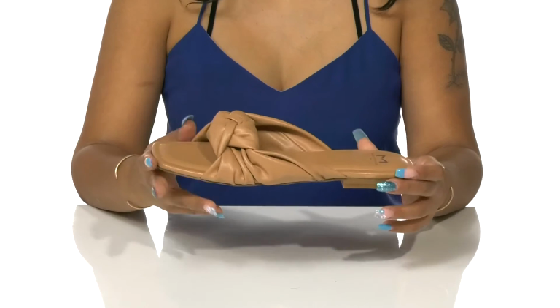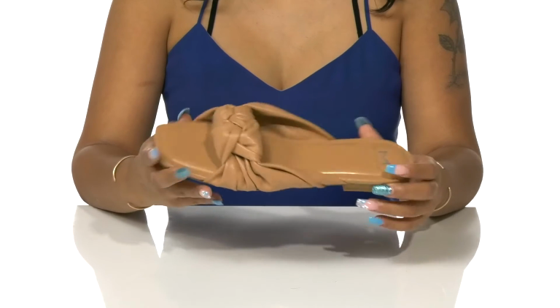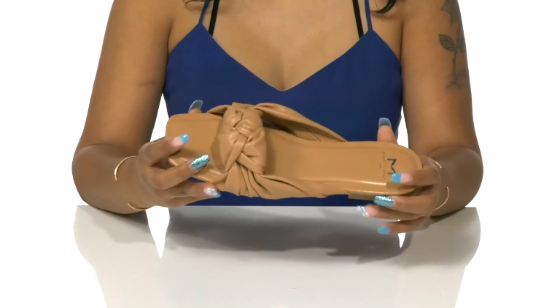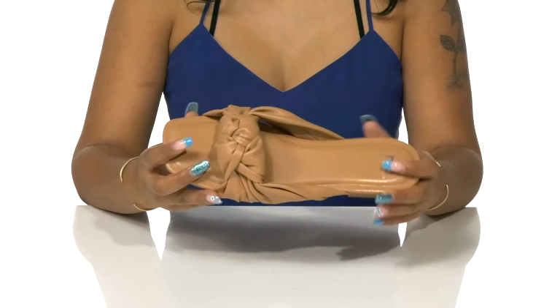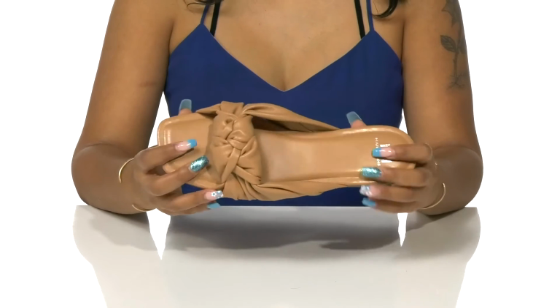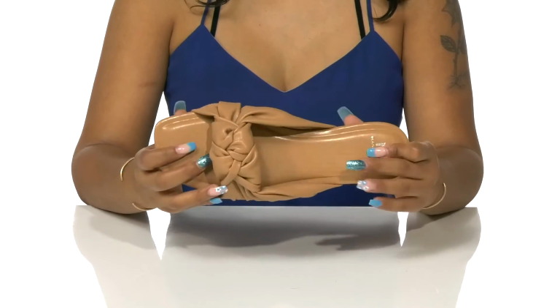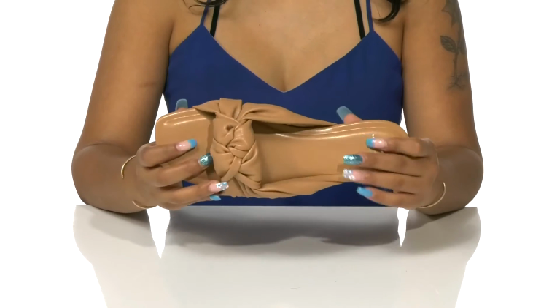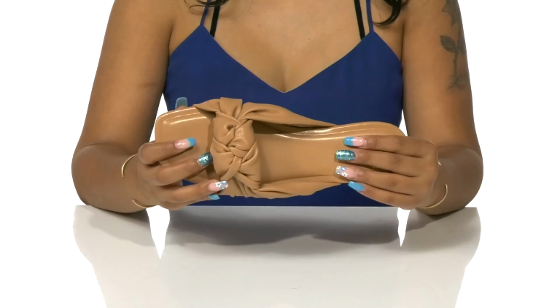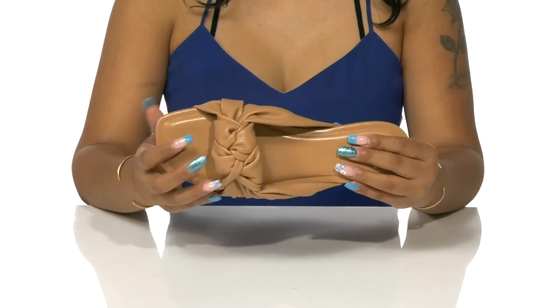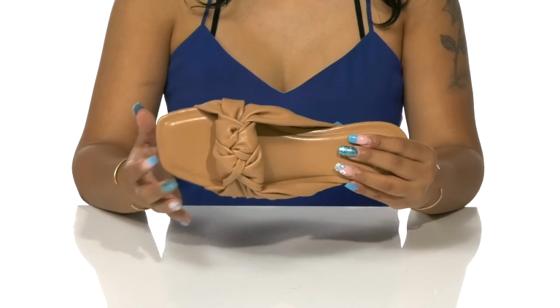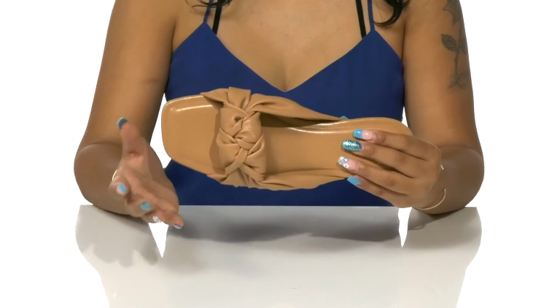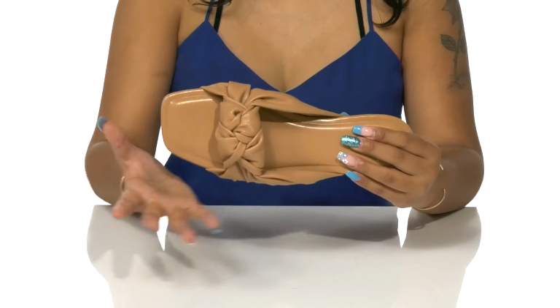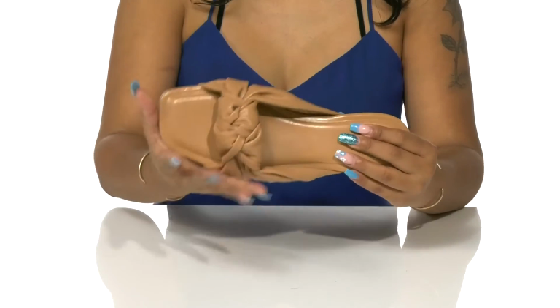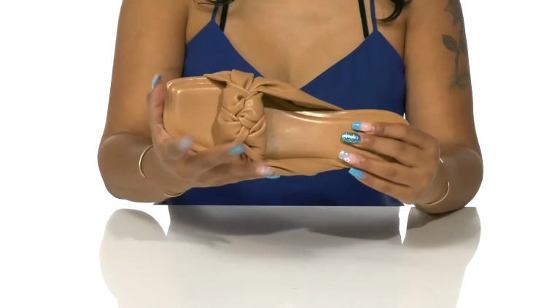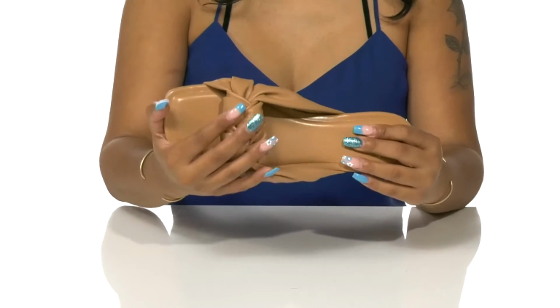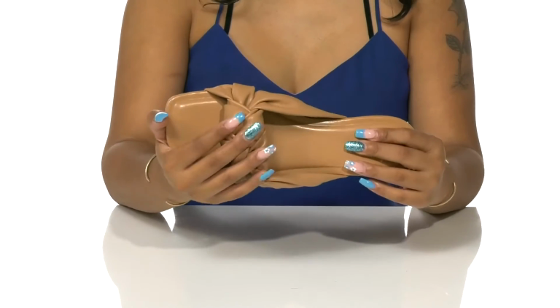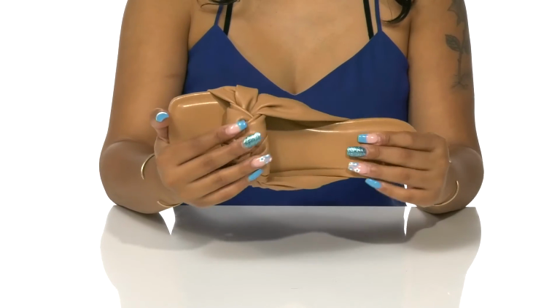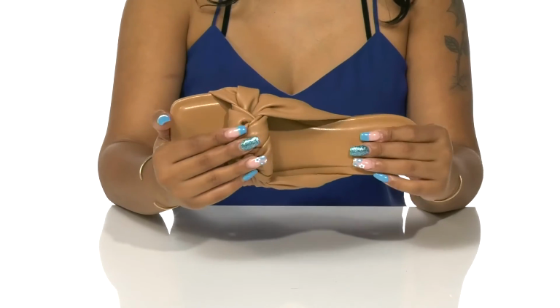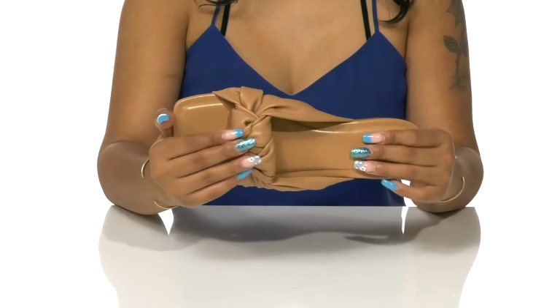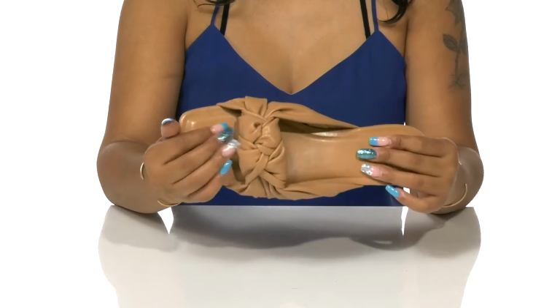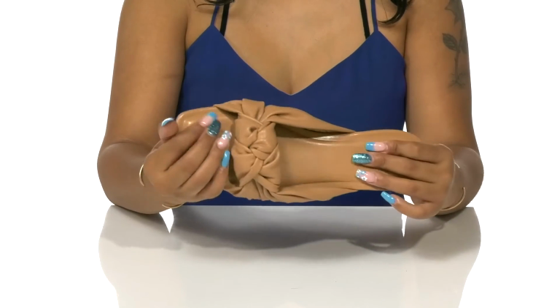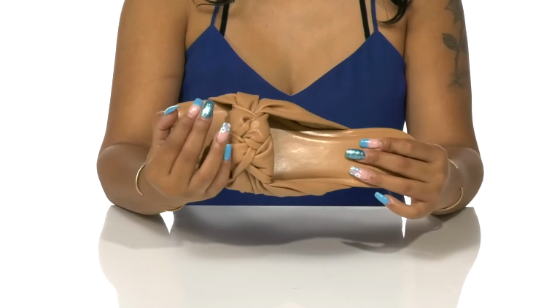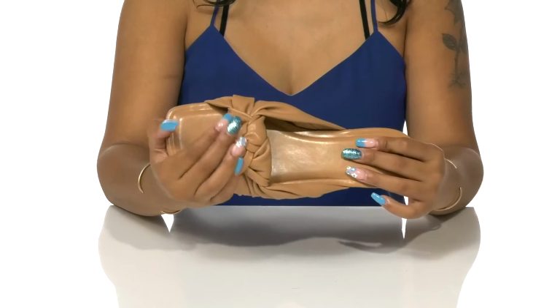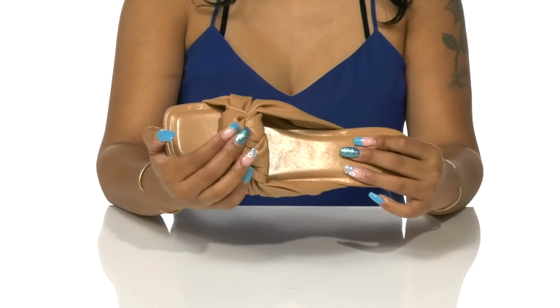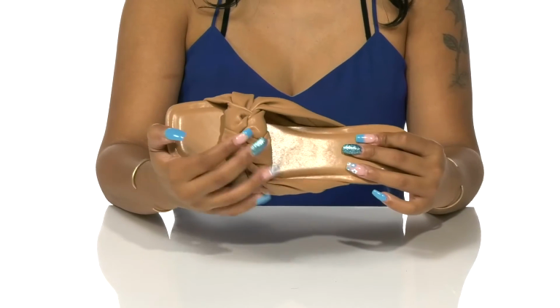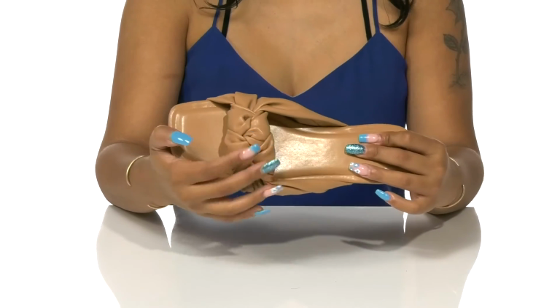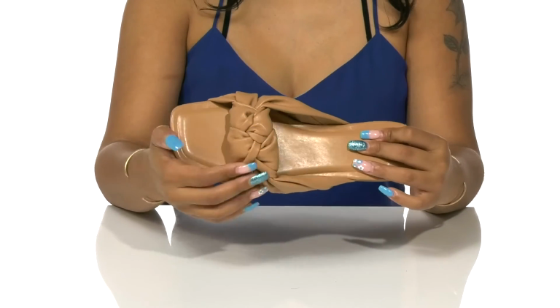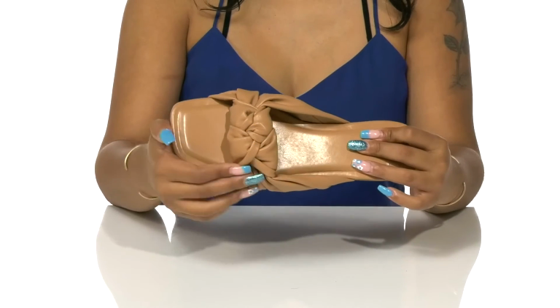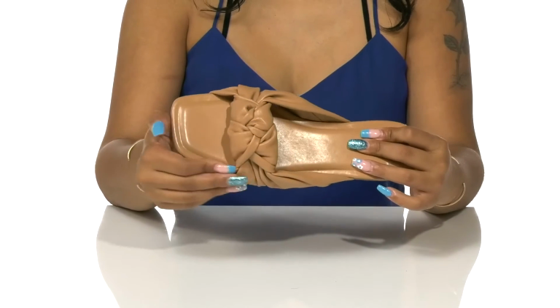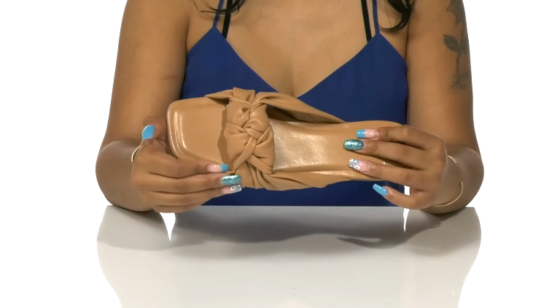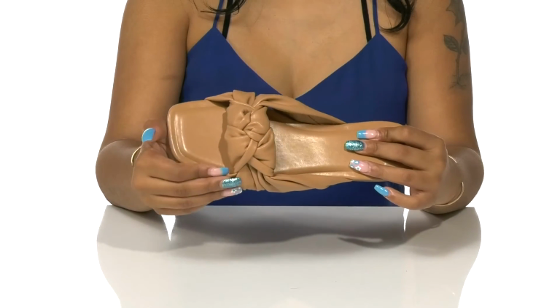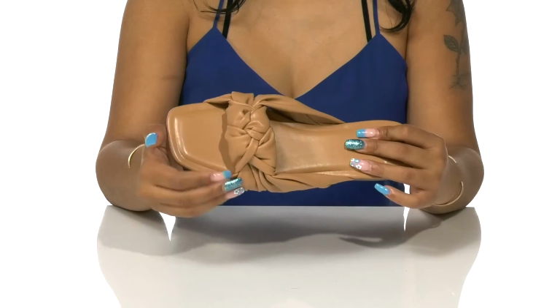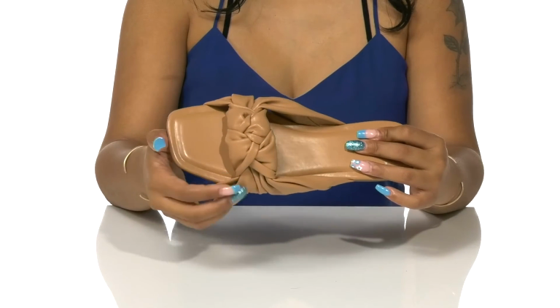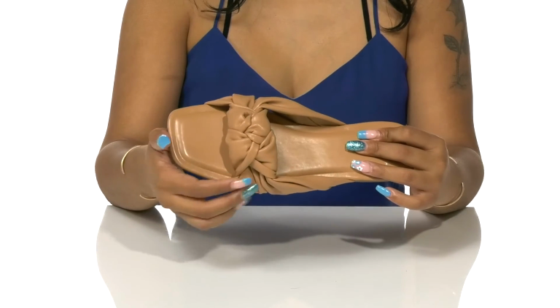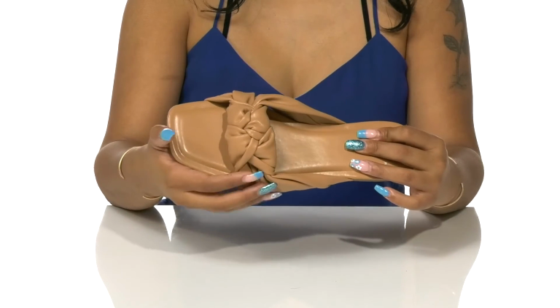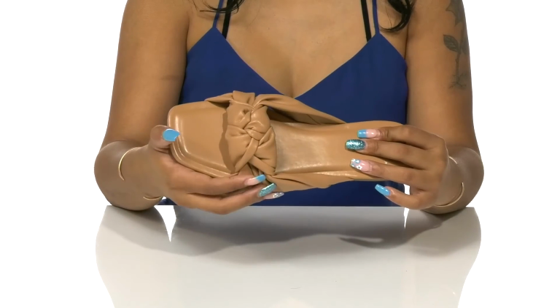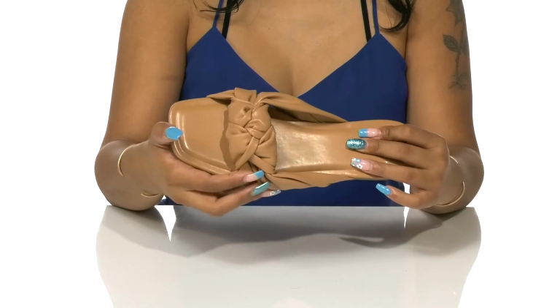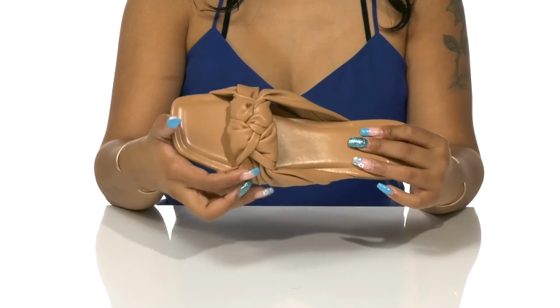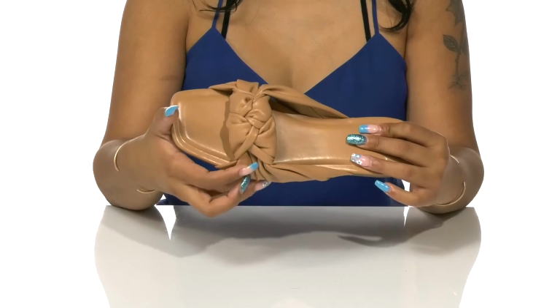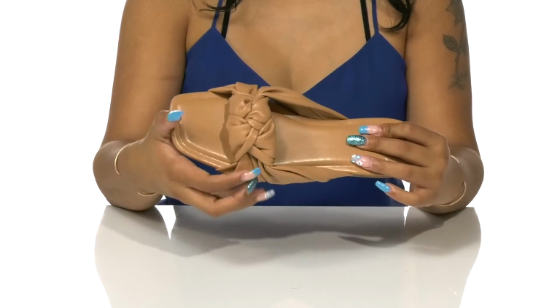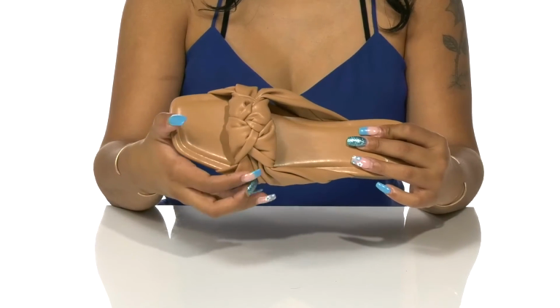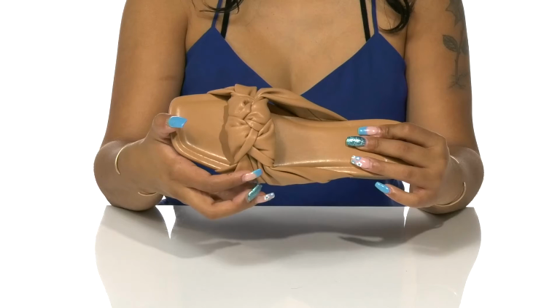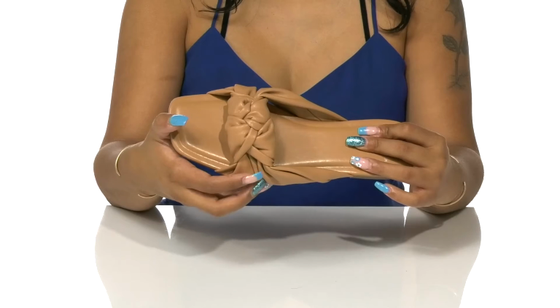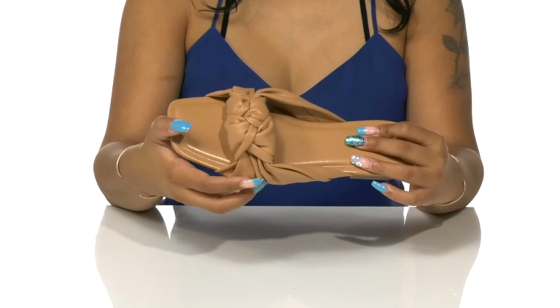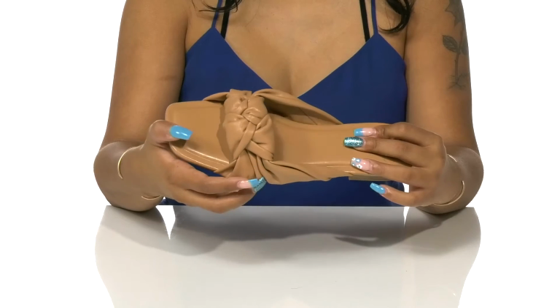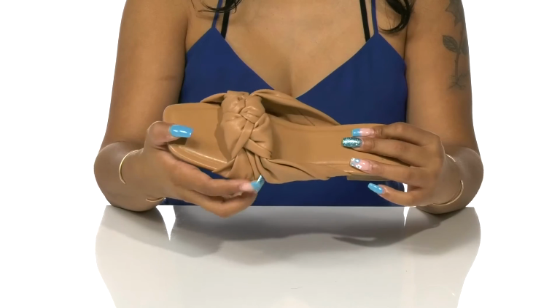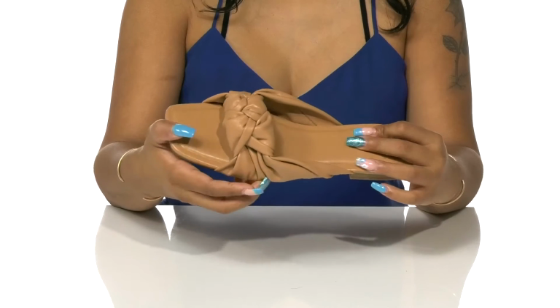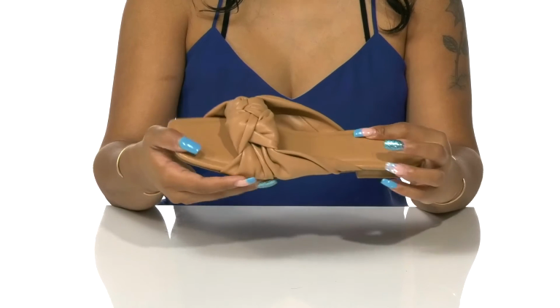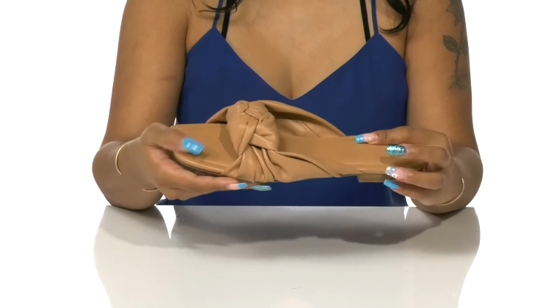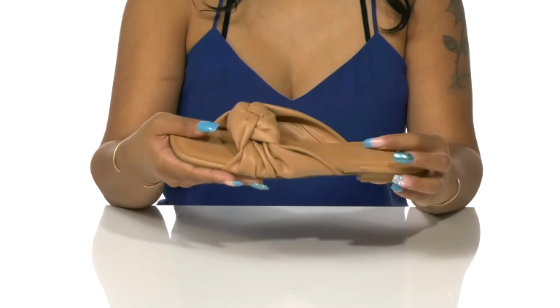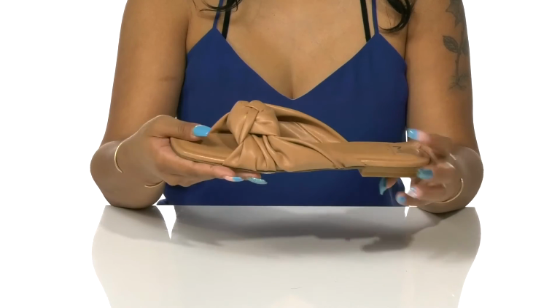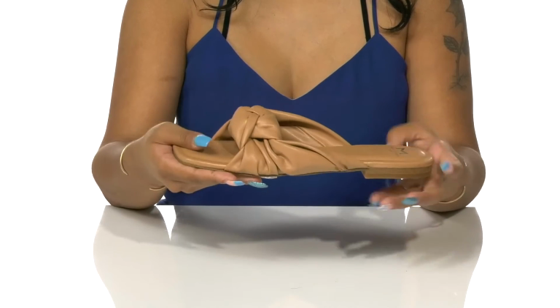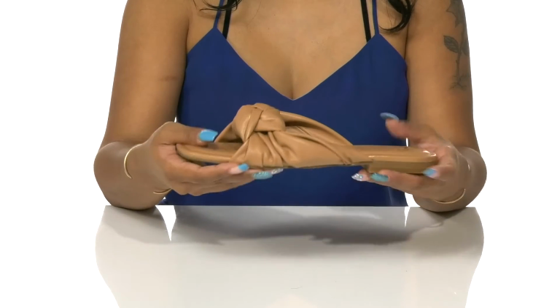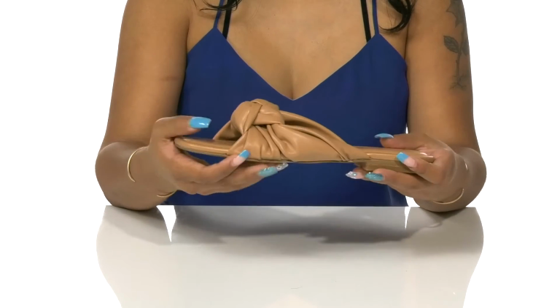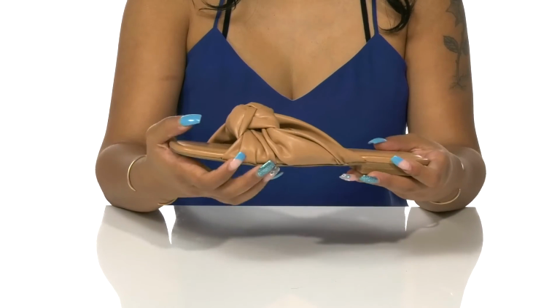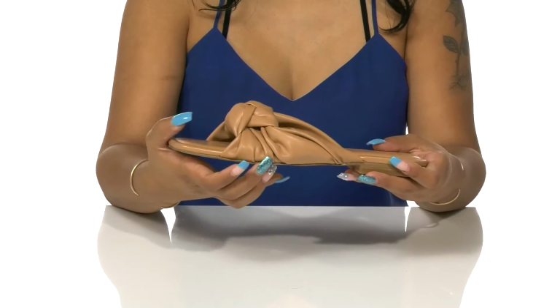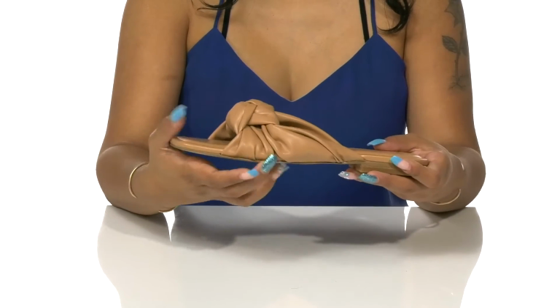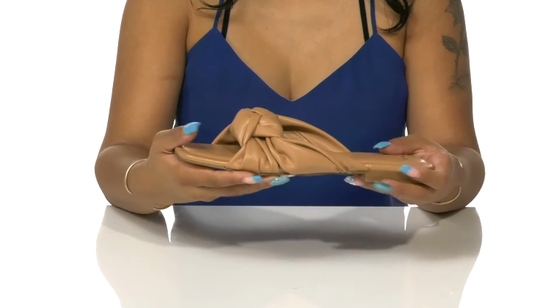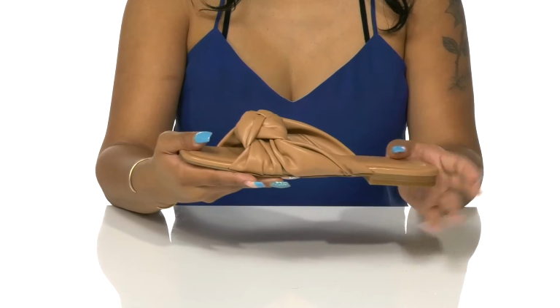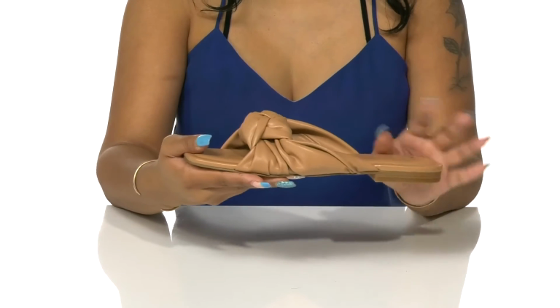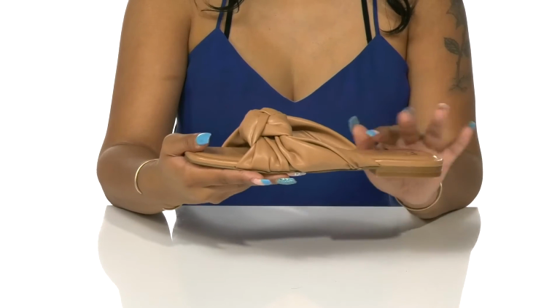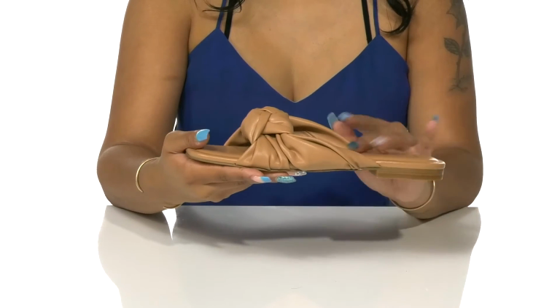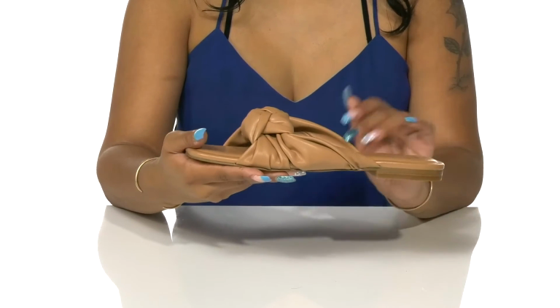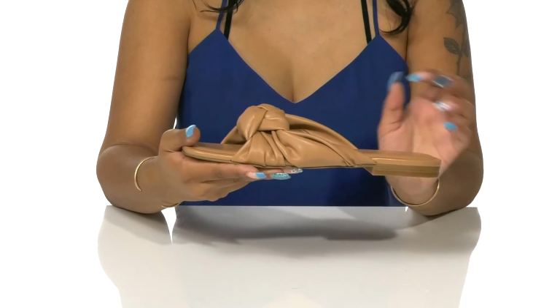At the front, you'll notice that this synthetic creates a knotted design, giving you a little bit of extra style while keeping things nice and breathable.